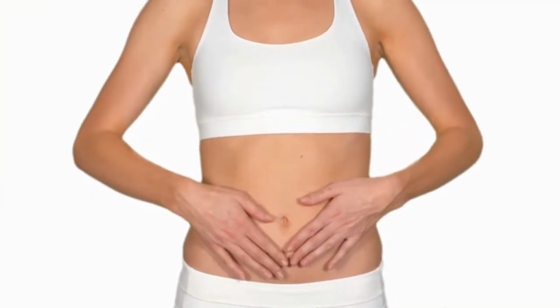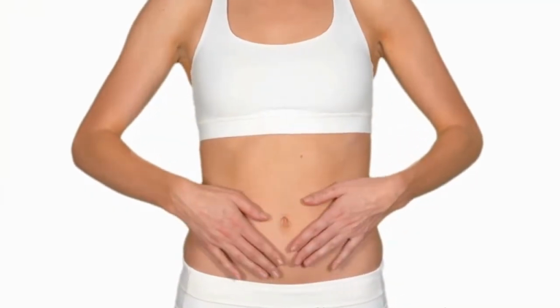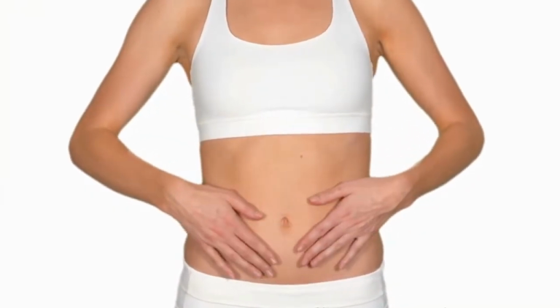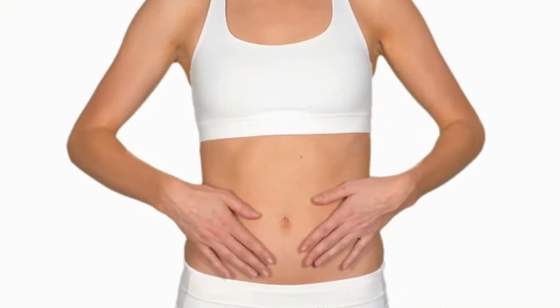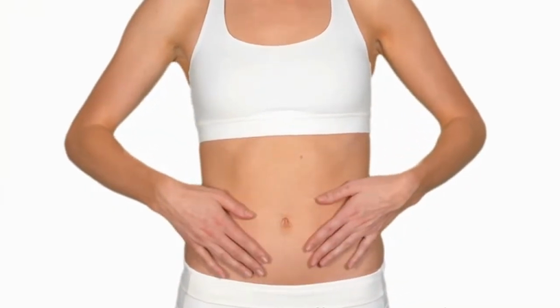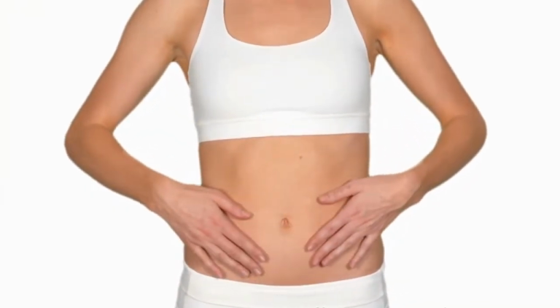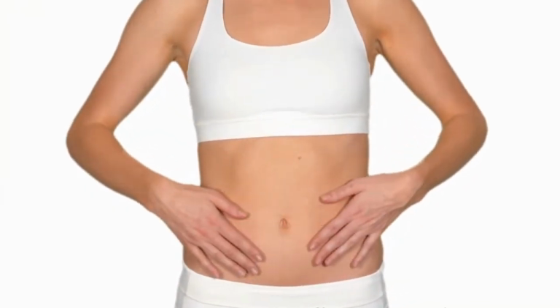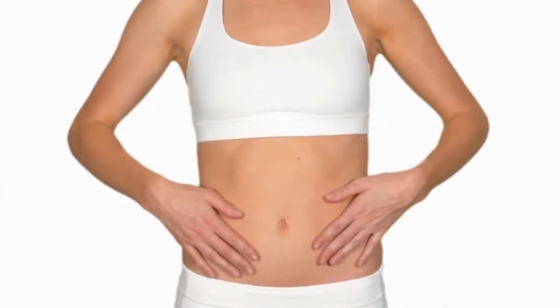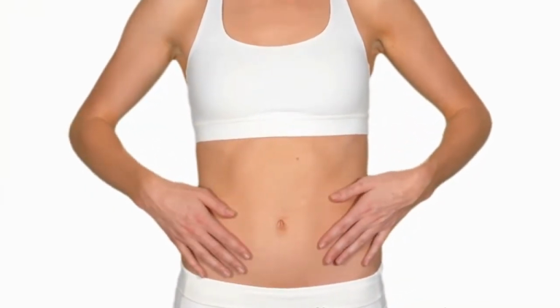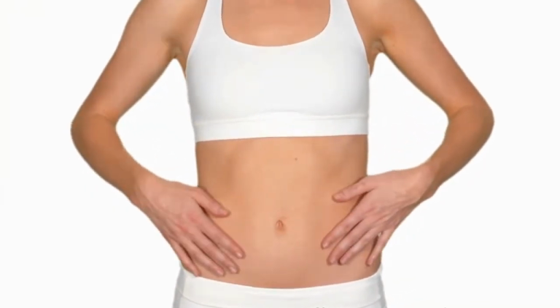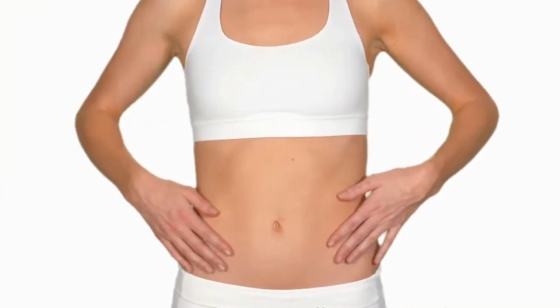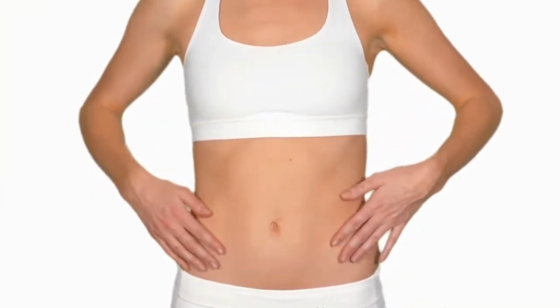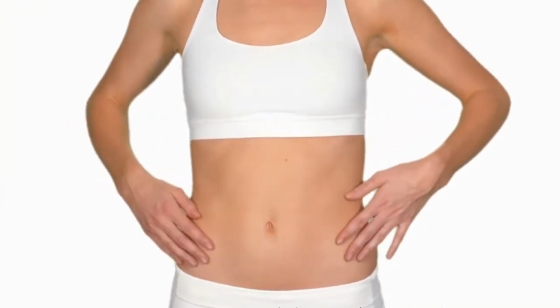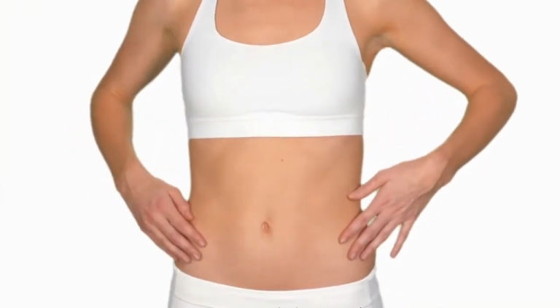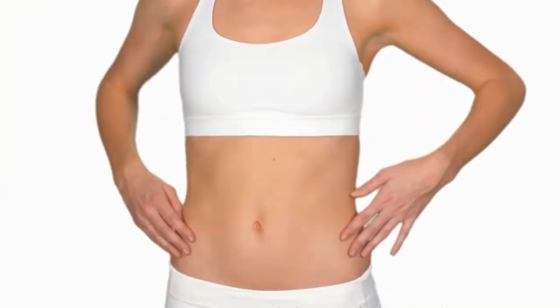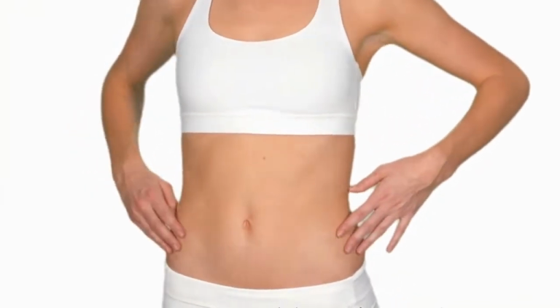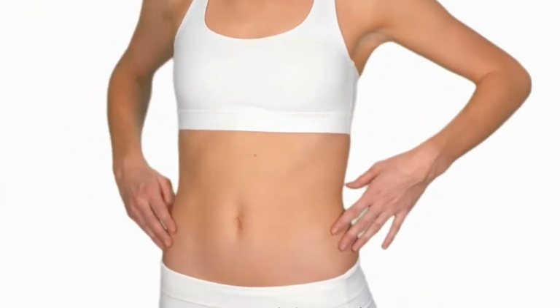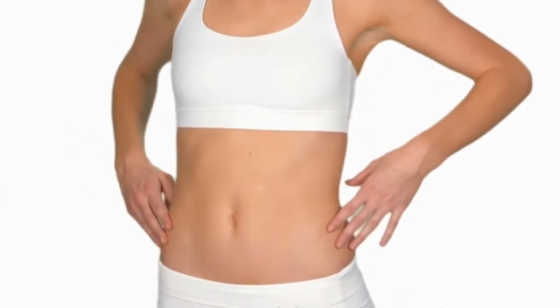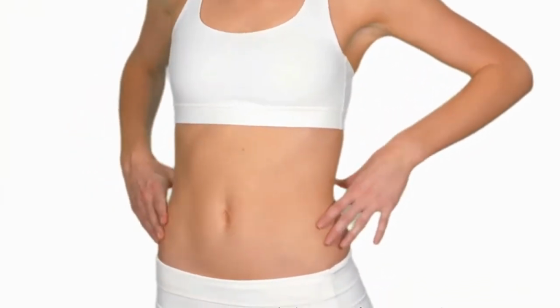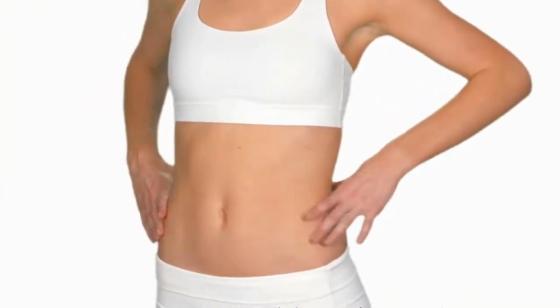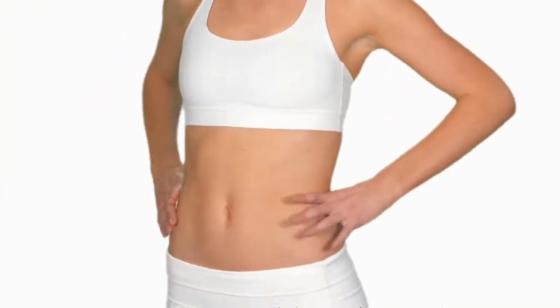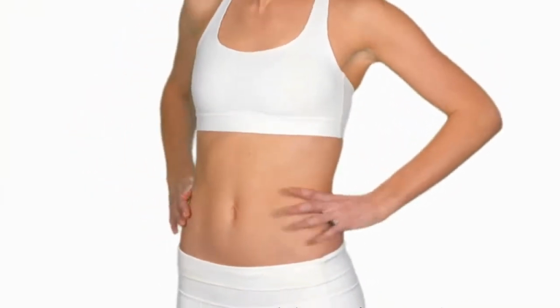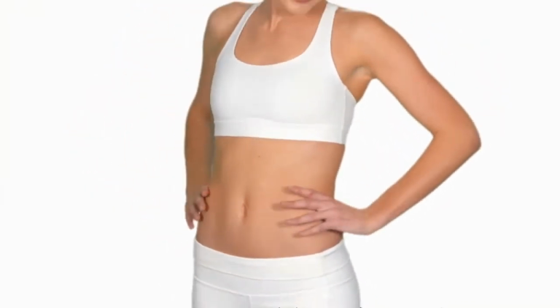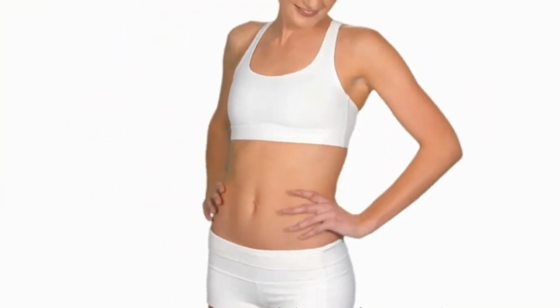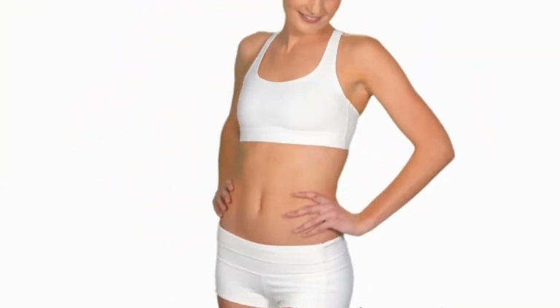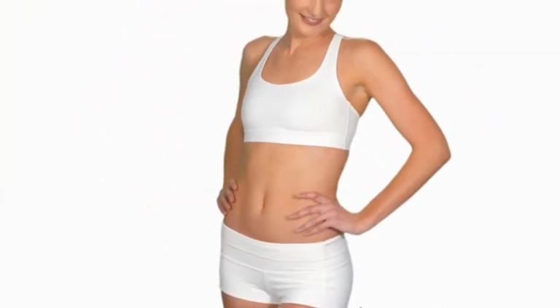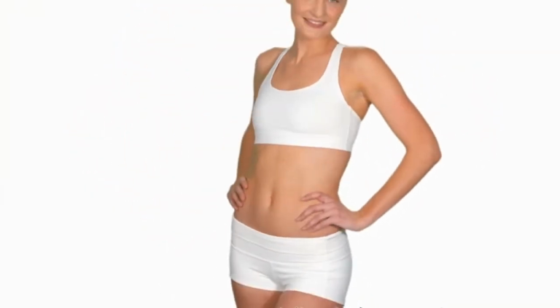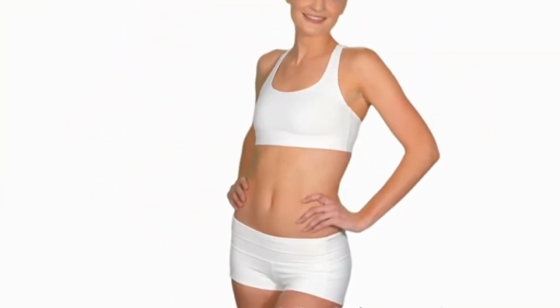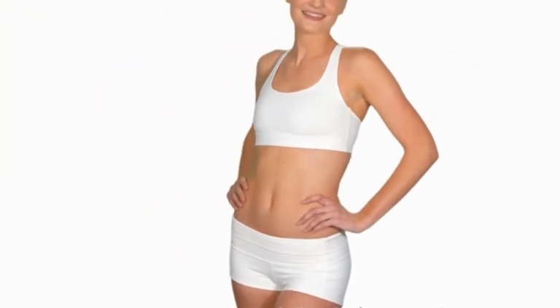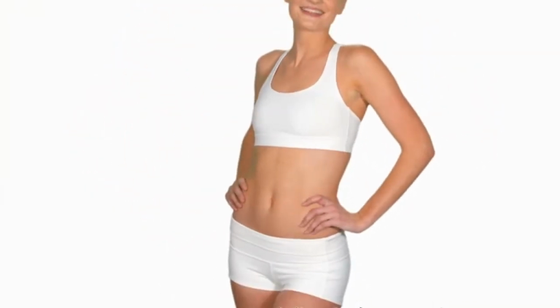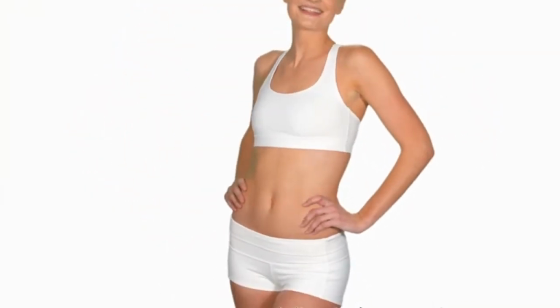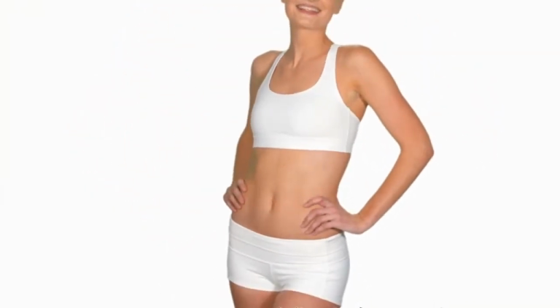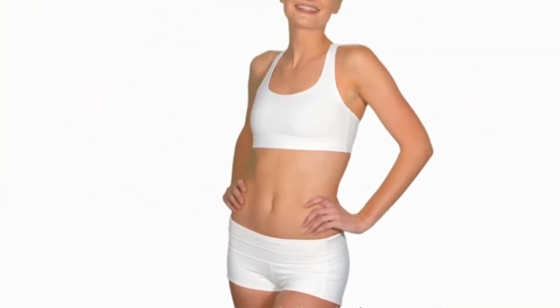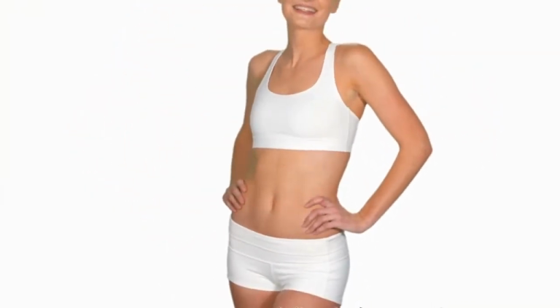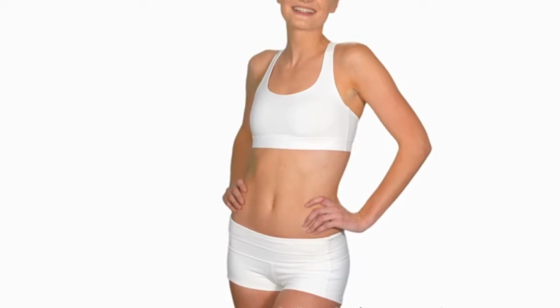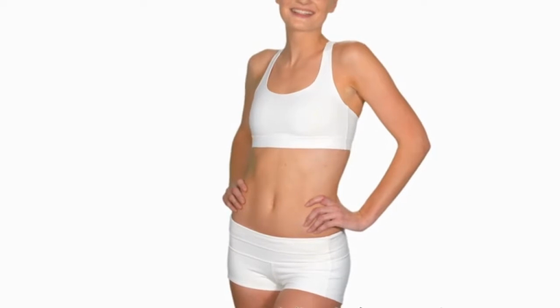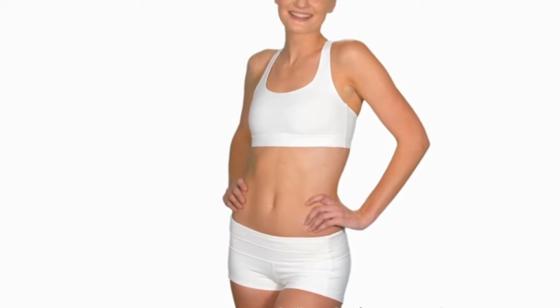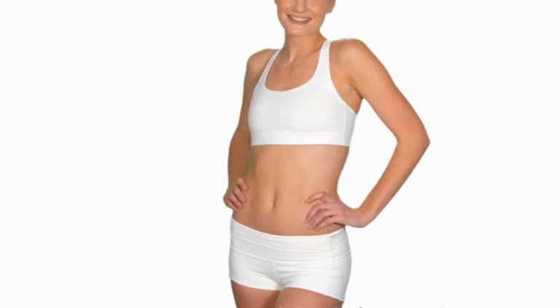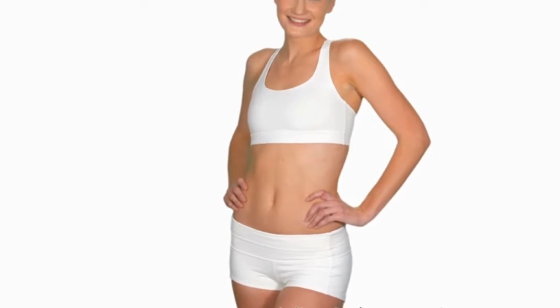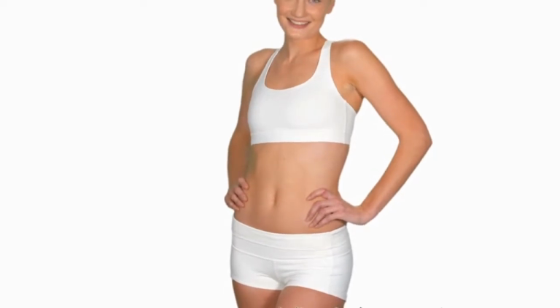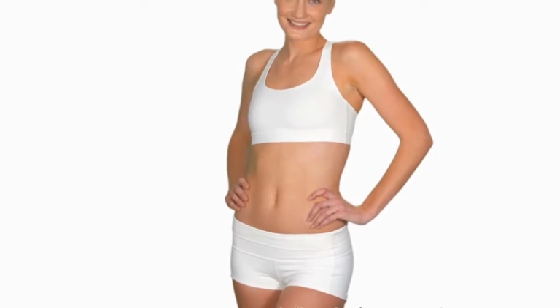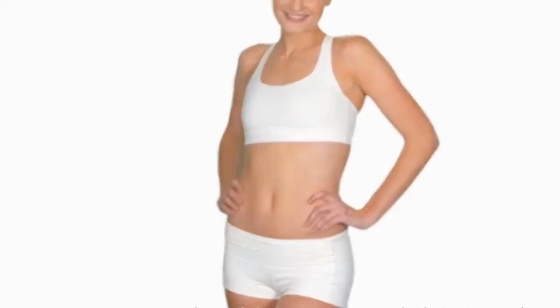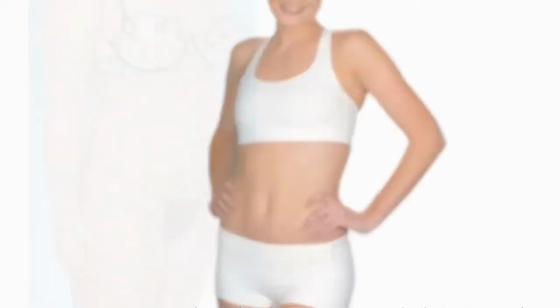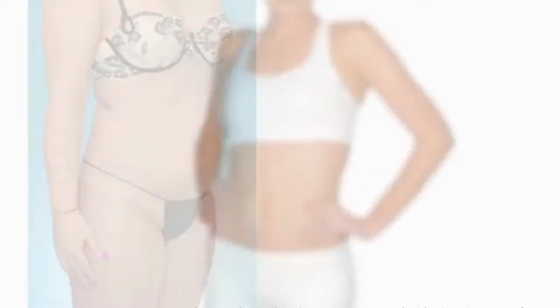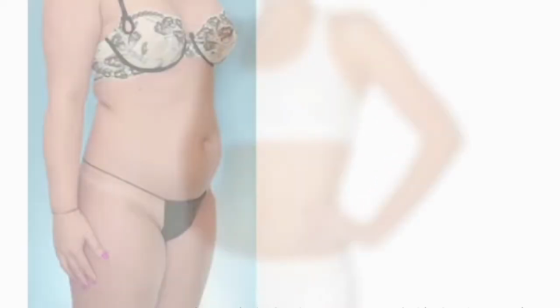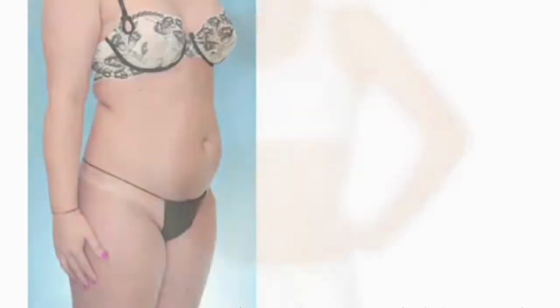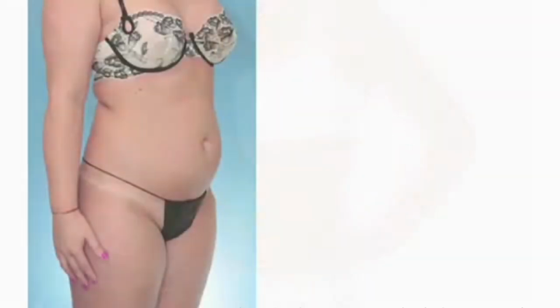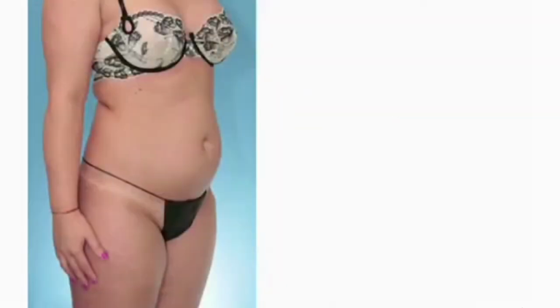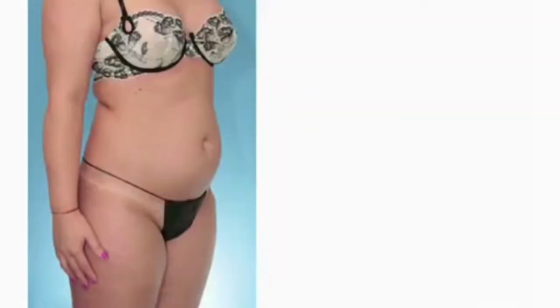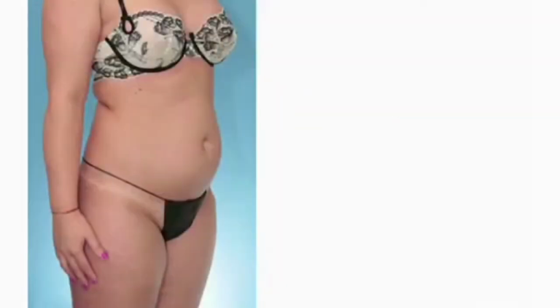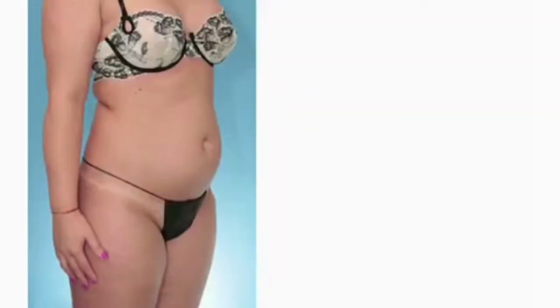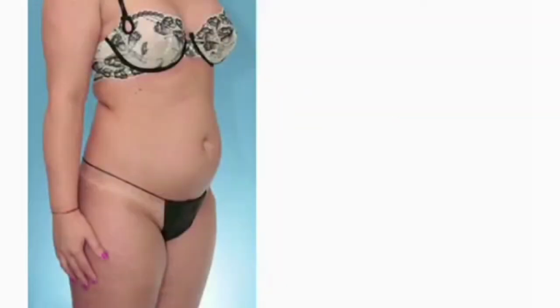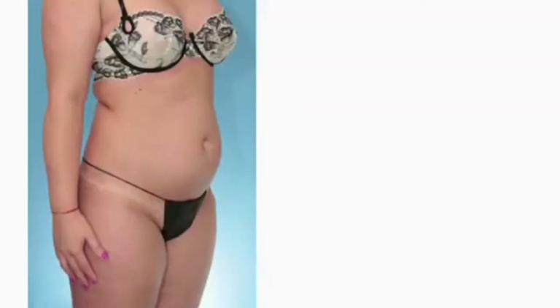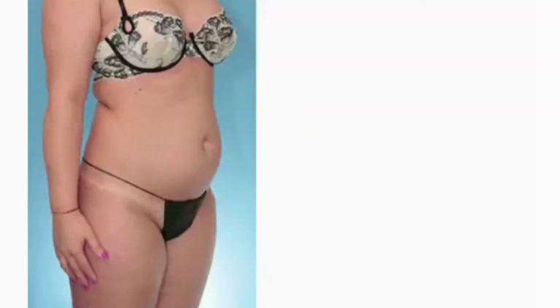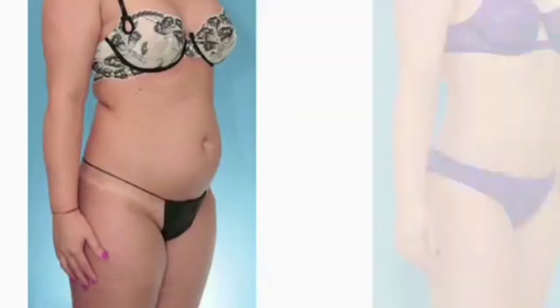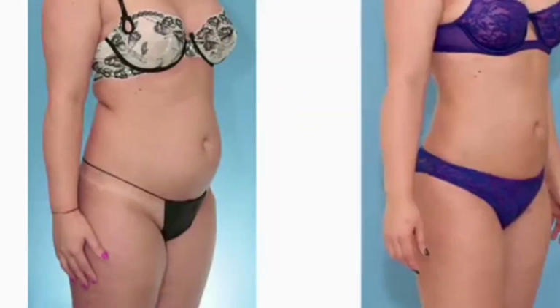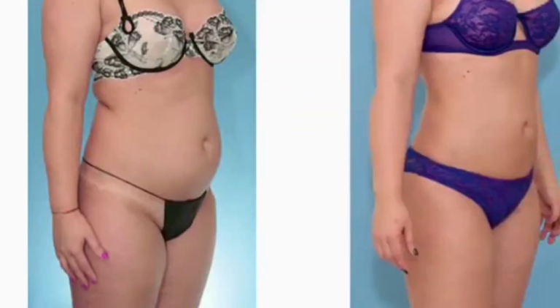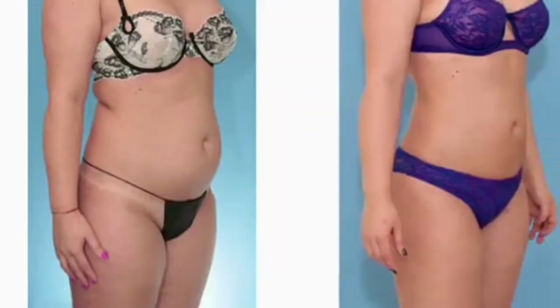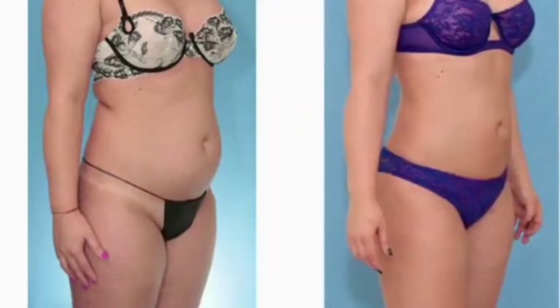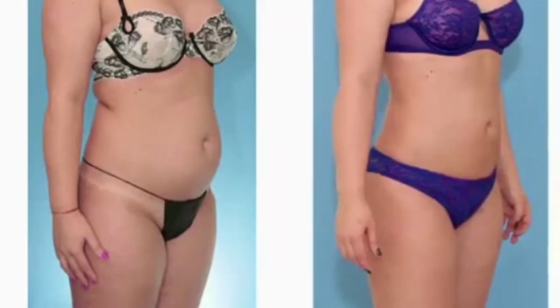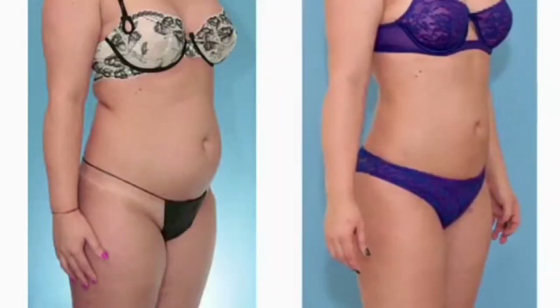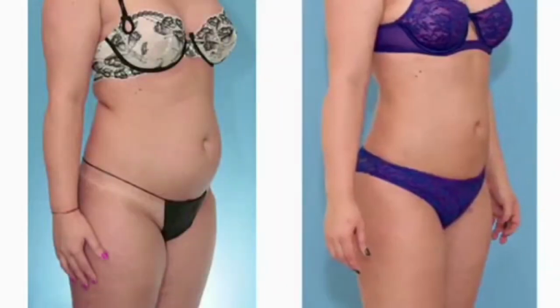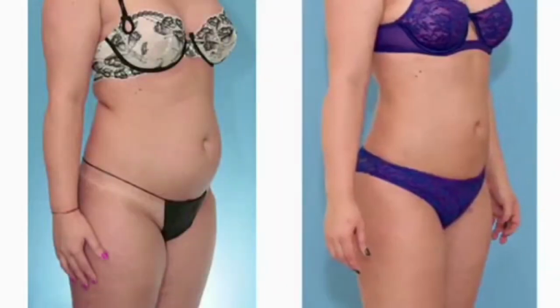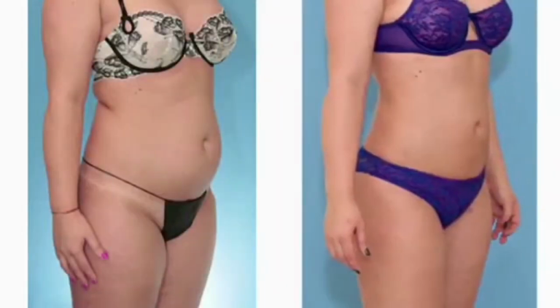It's so powerful that you'll see results in just weeks. Anyone can go from skin like this to skin like this.